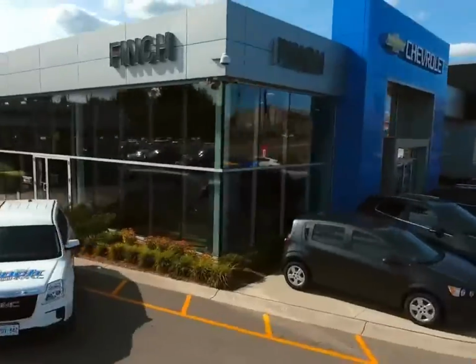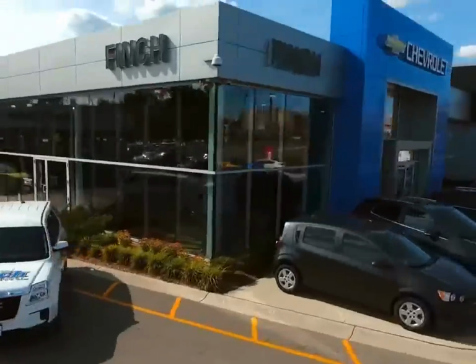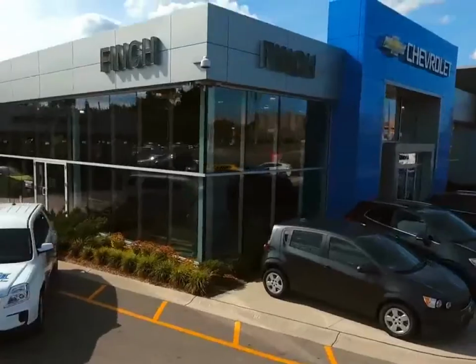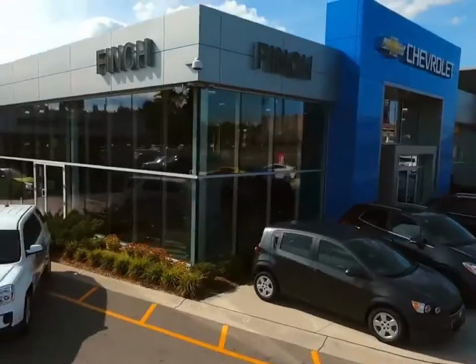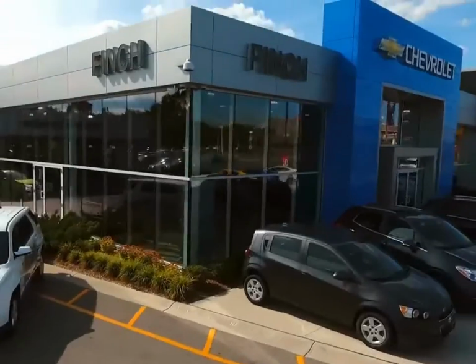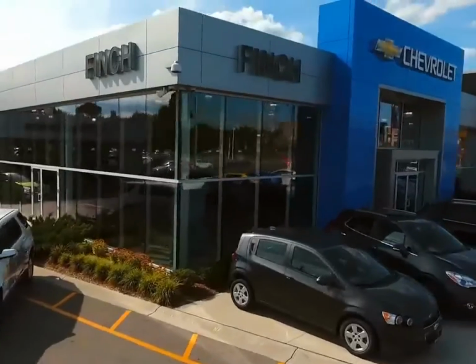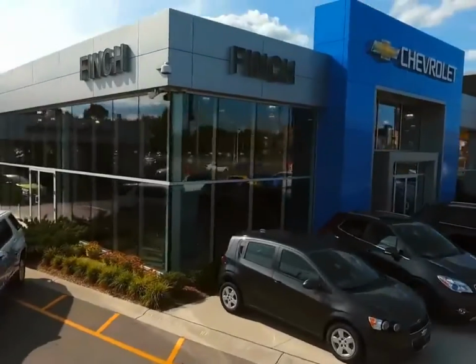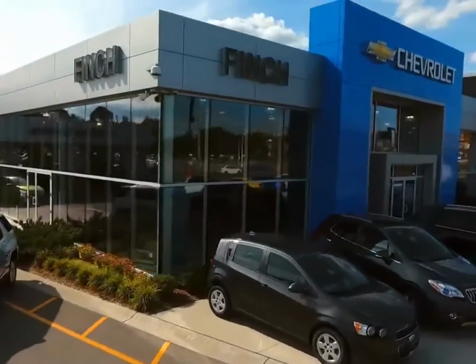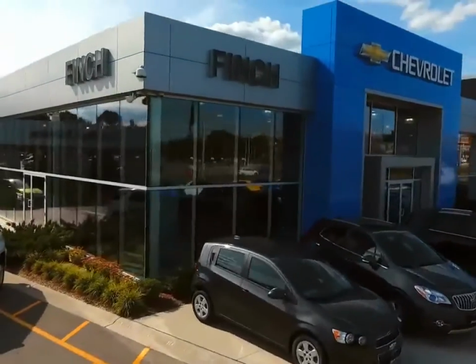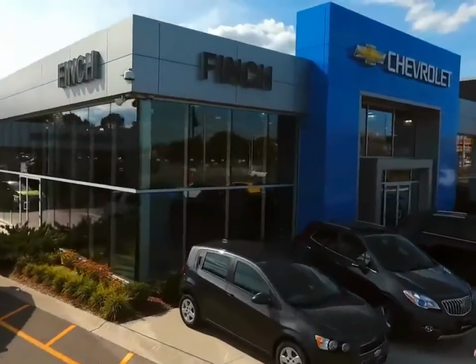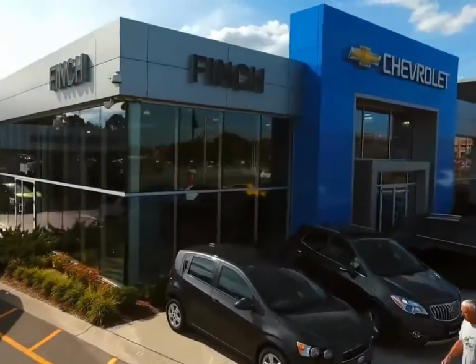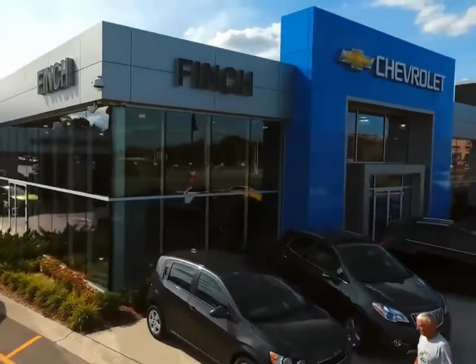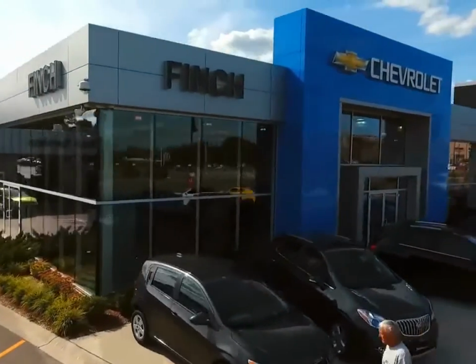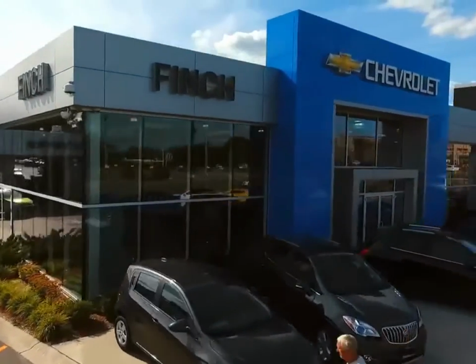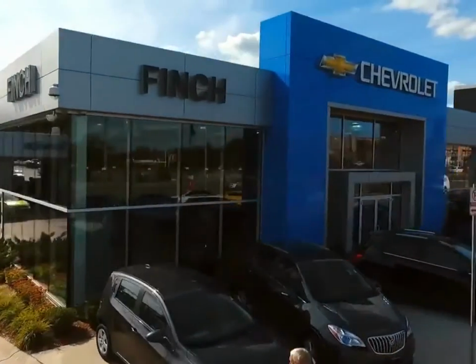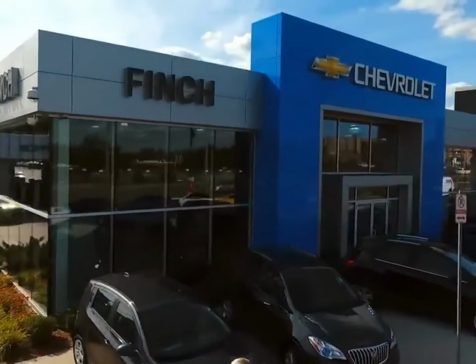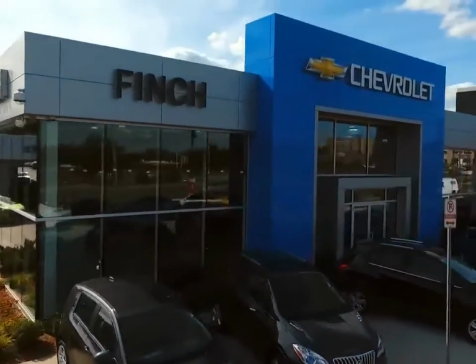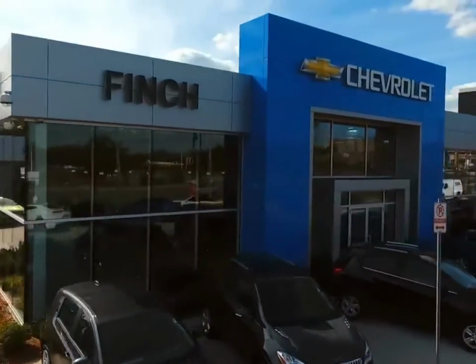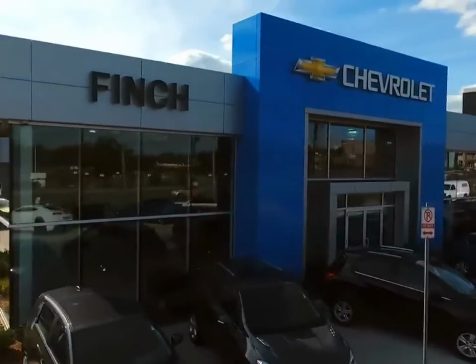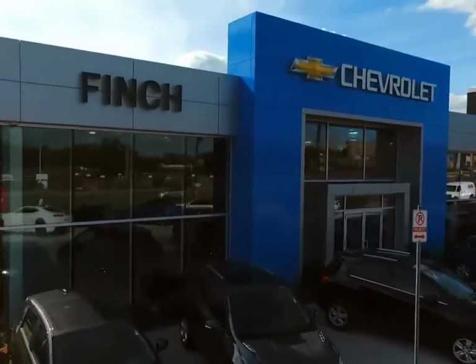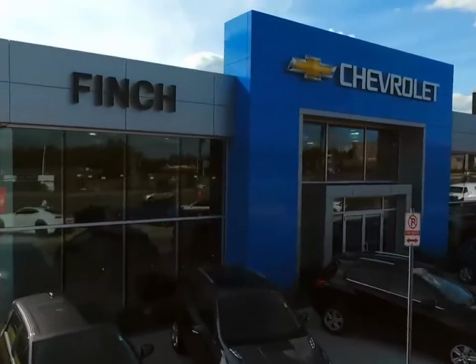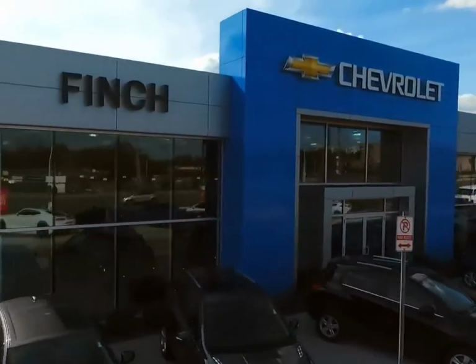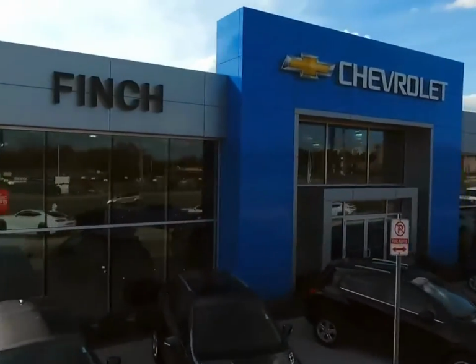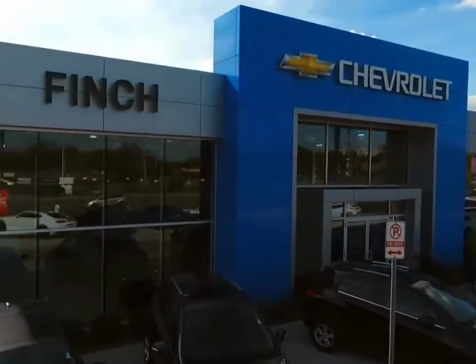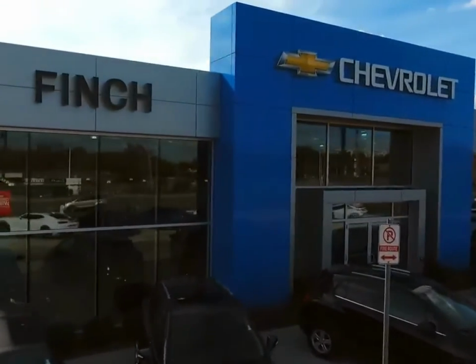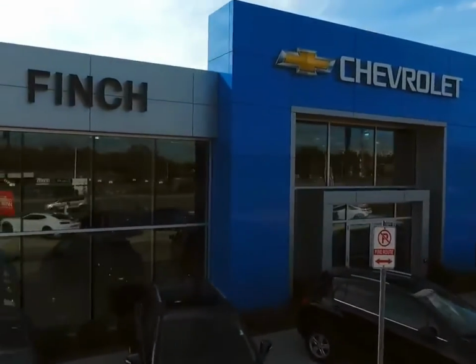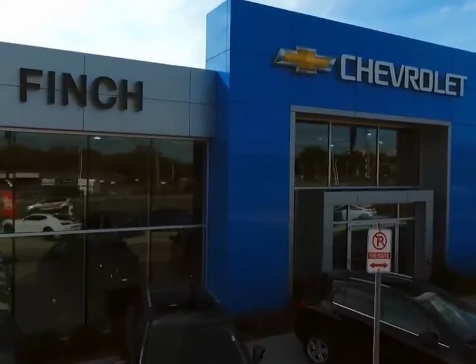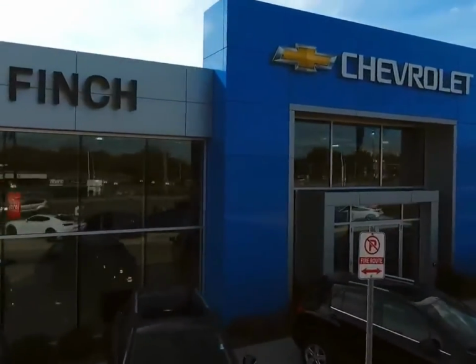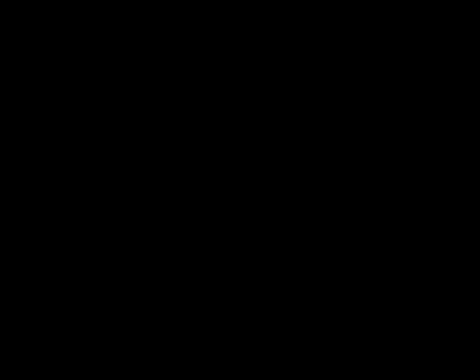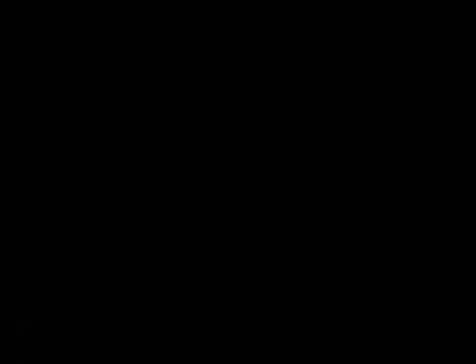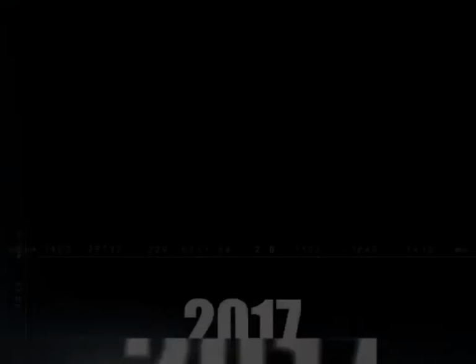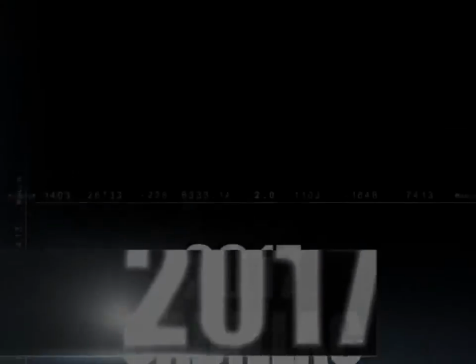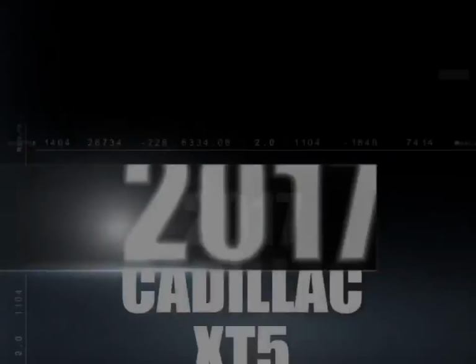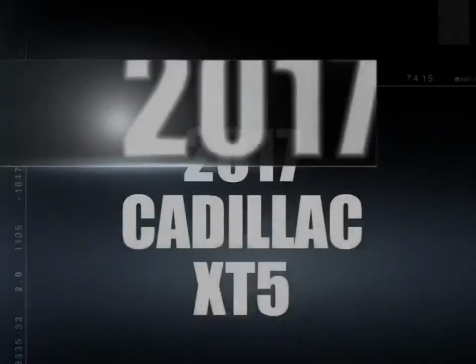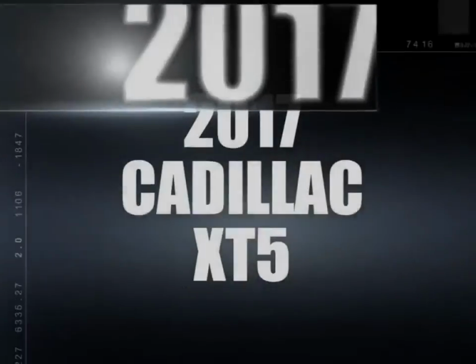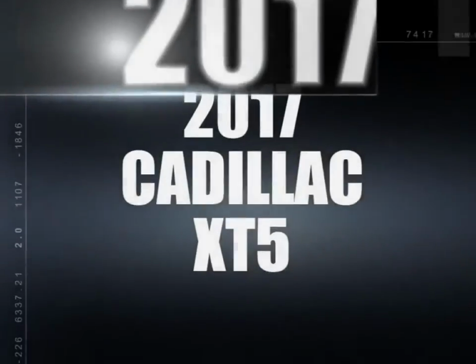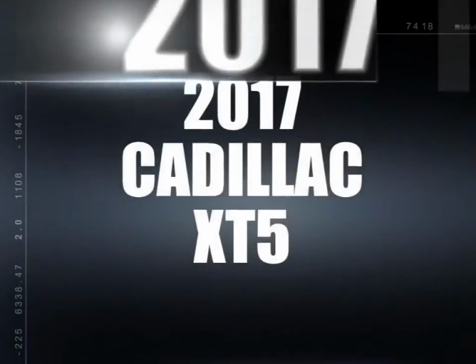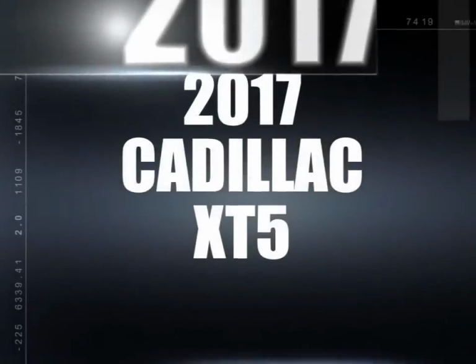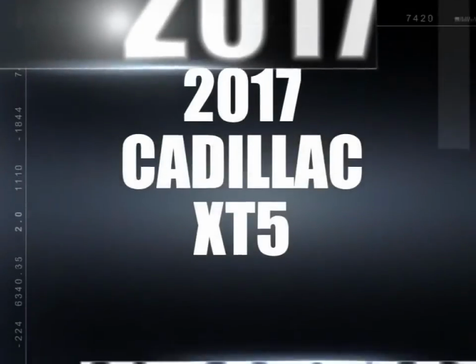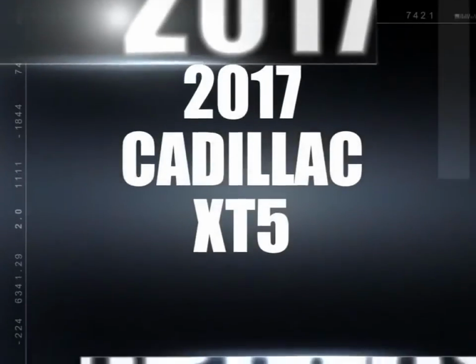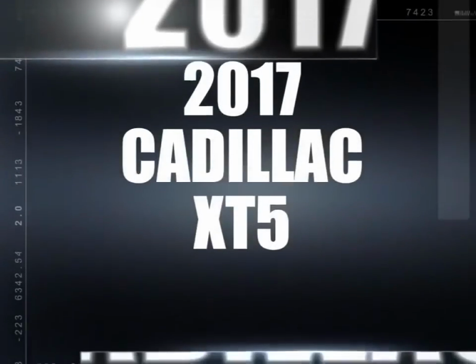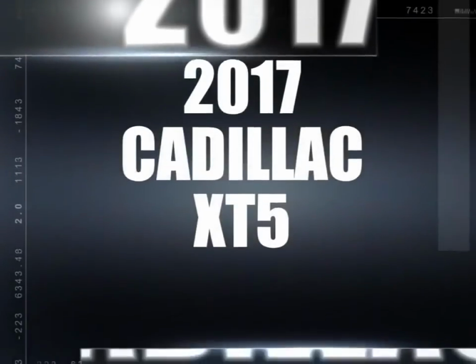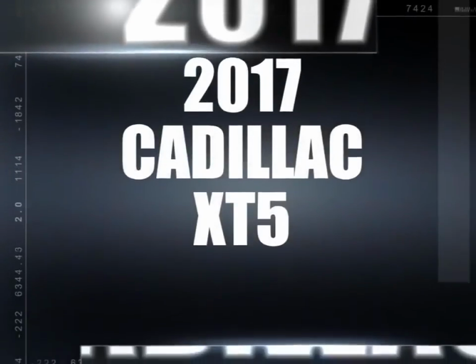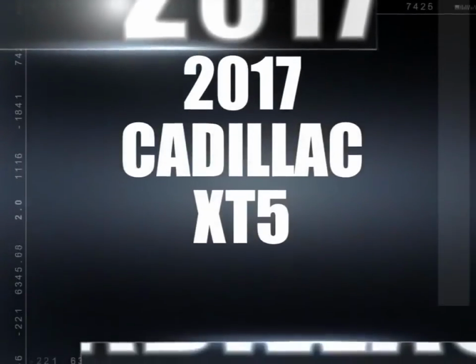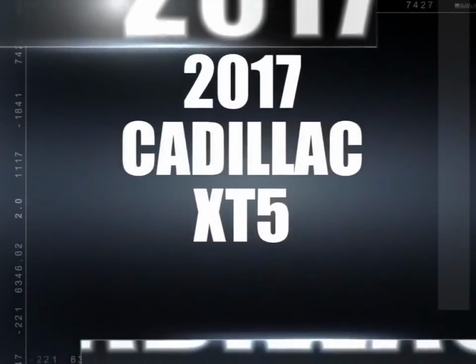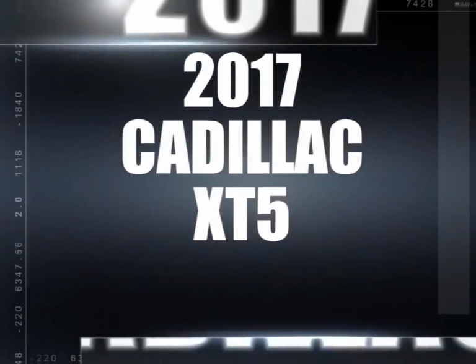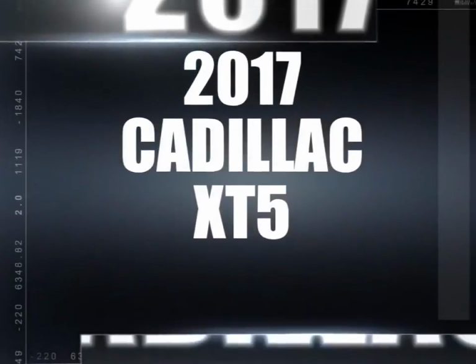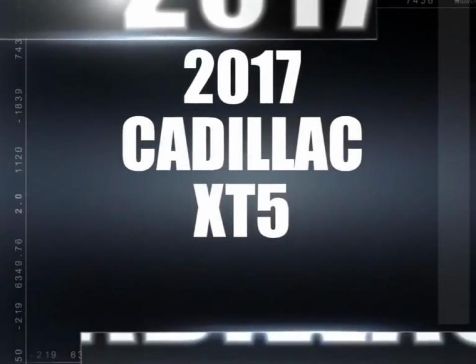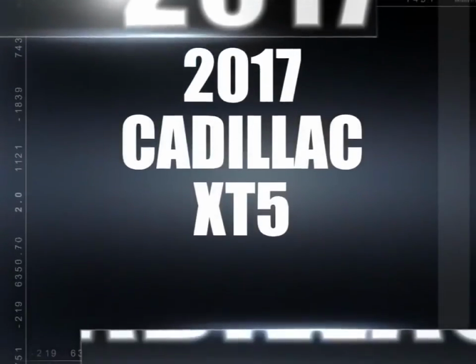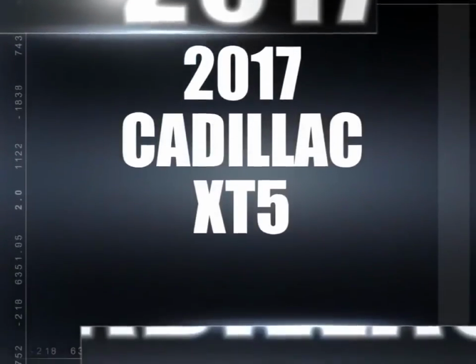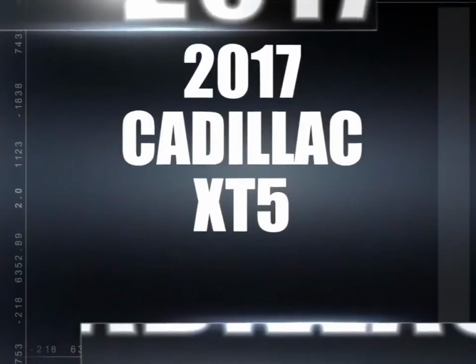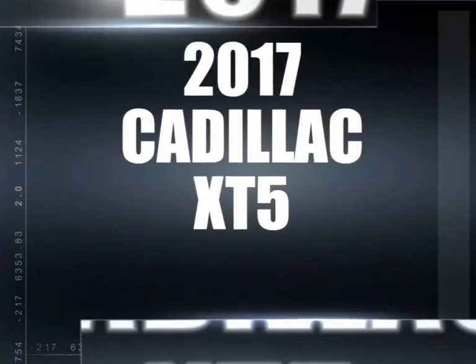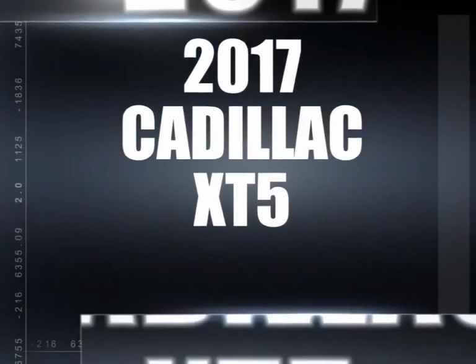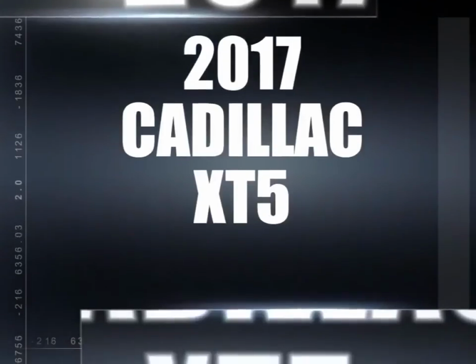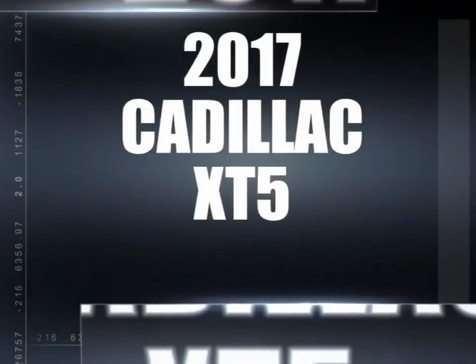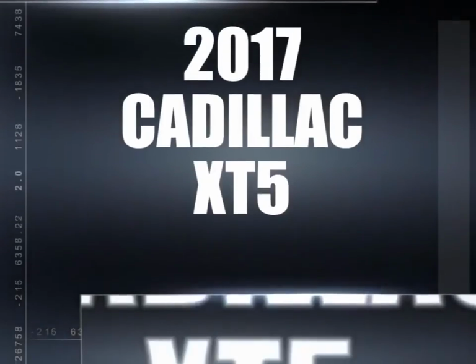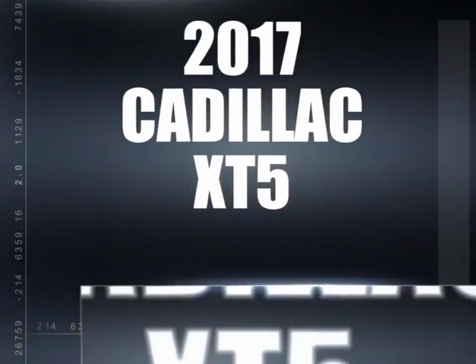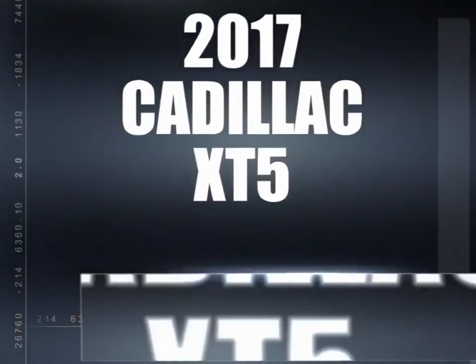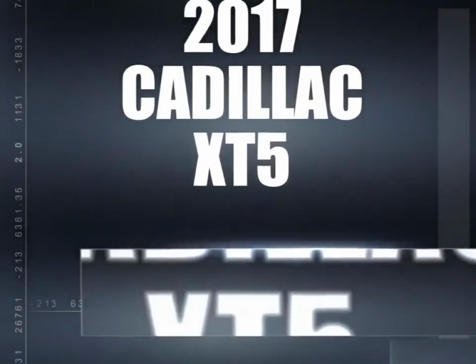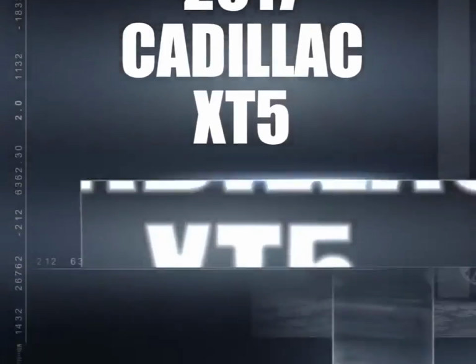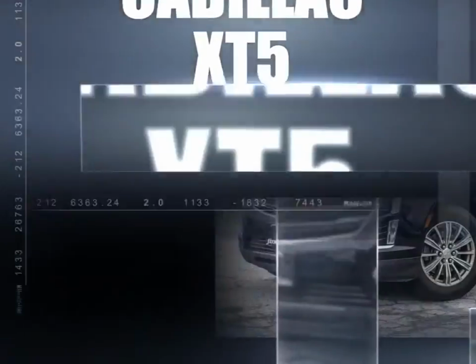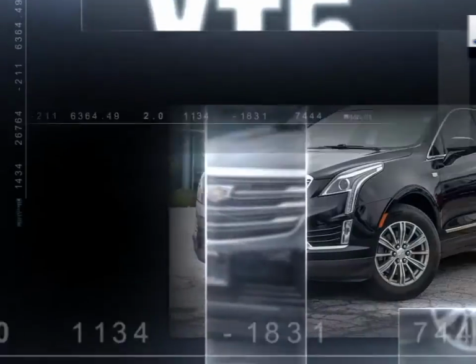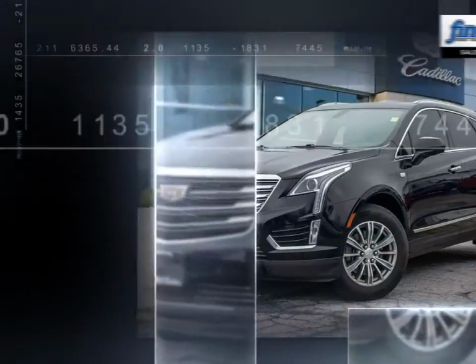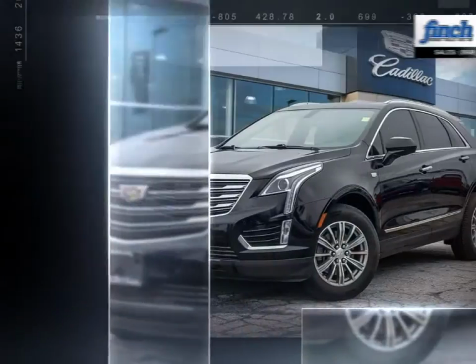Welcome to Finch Chevrolet. Today we're looking at a 2017 Cadillac XT5.